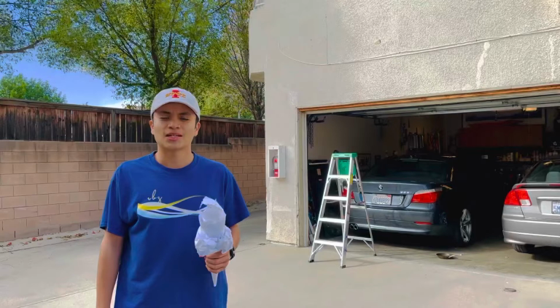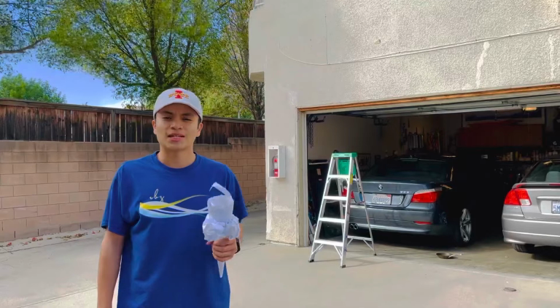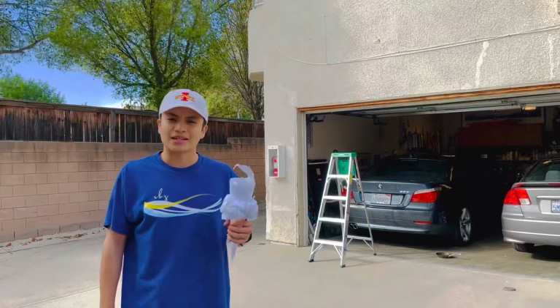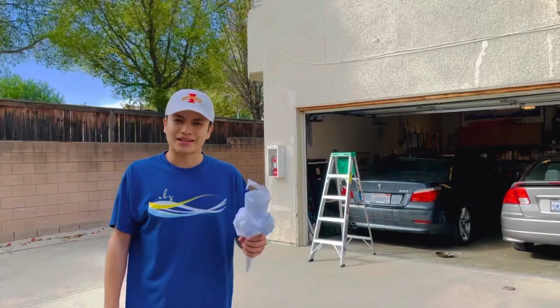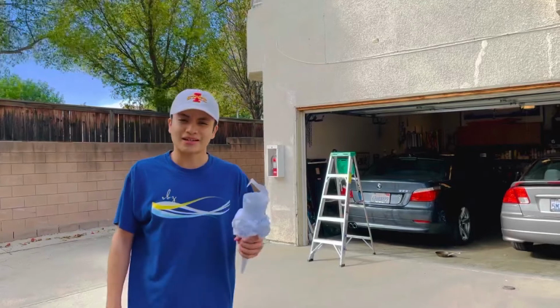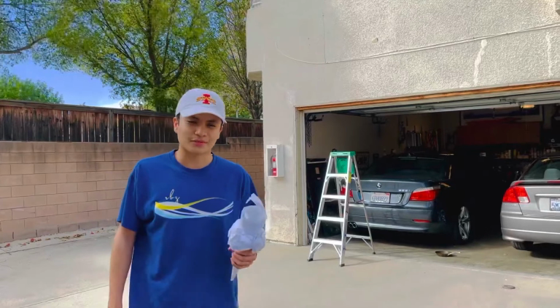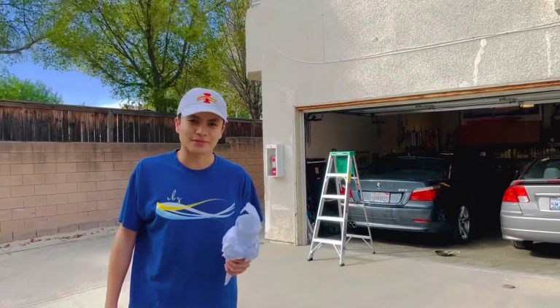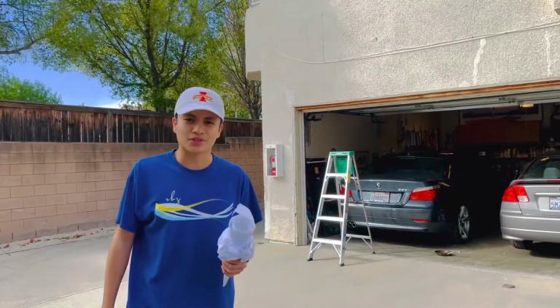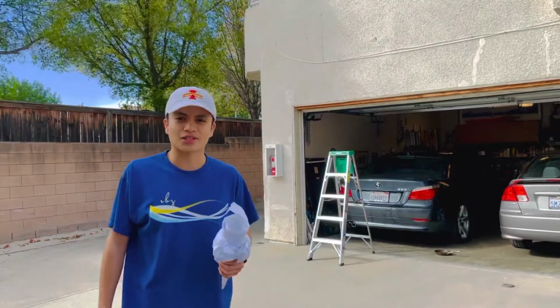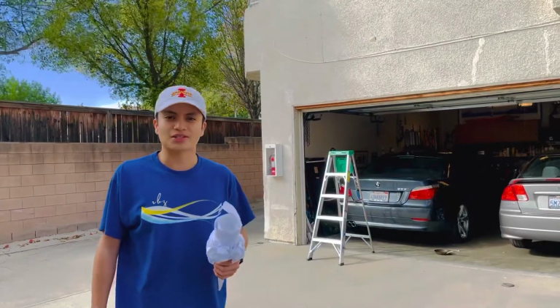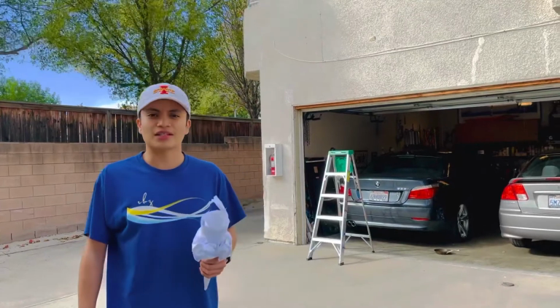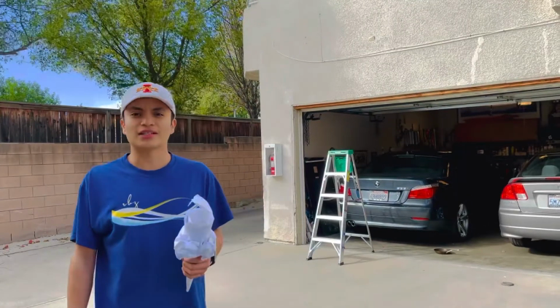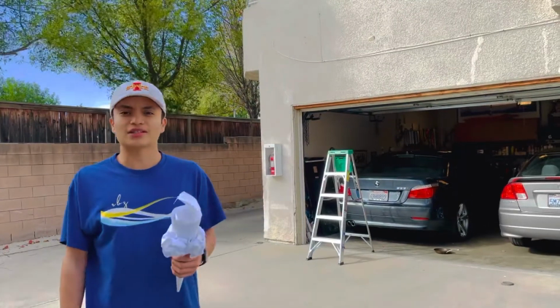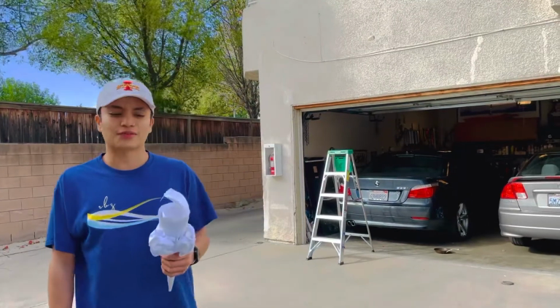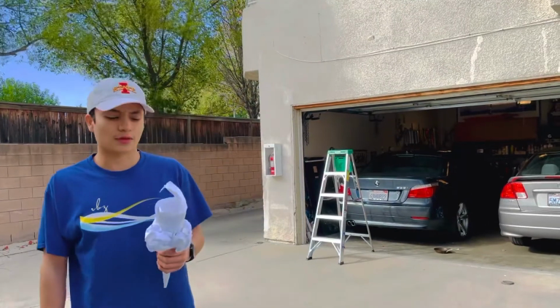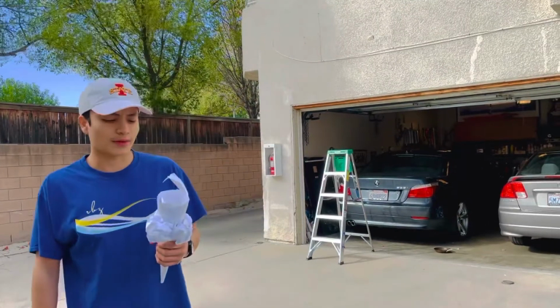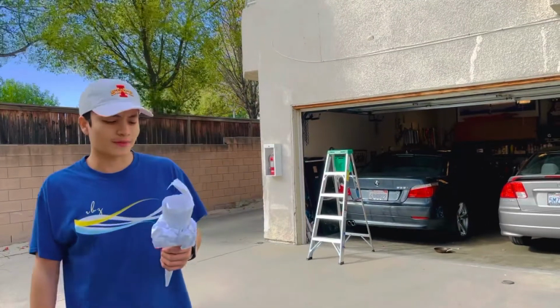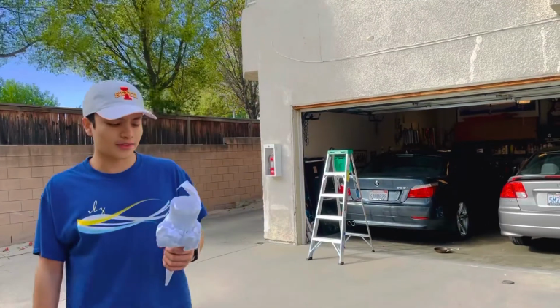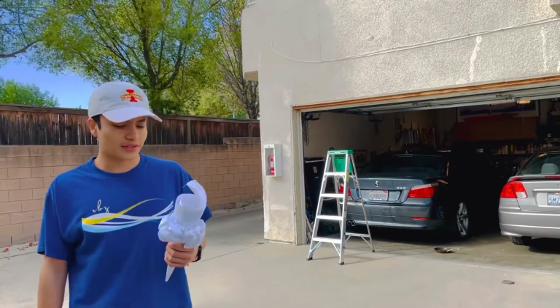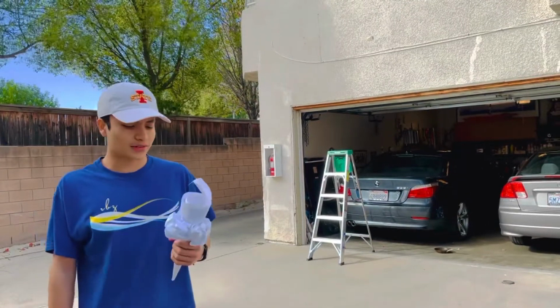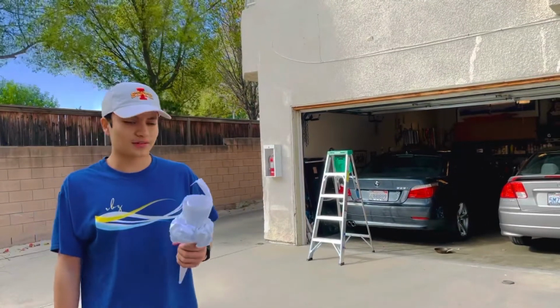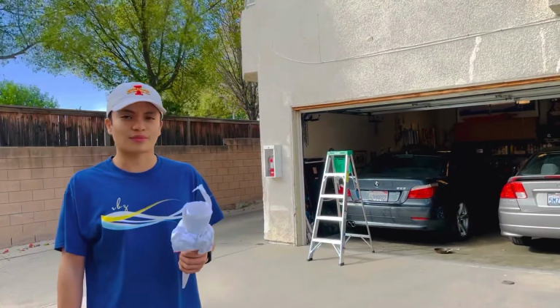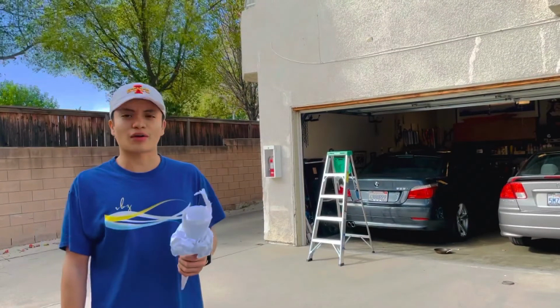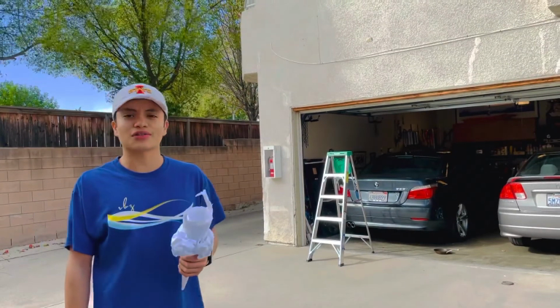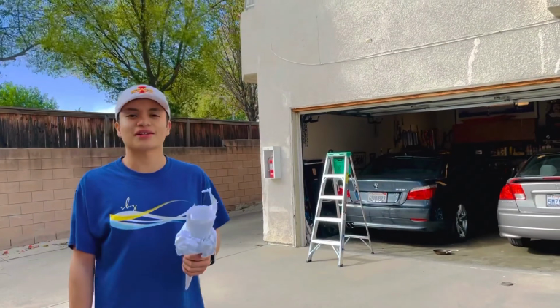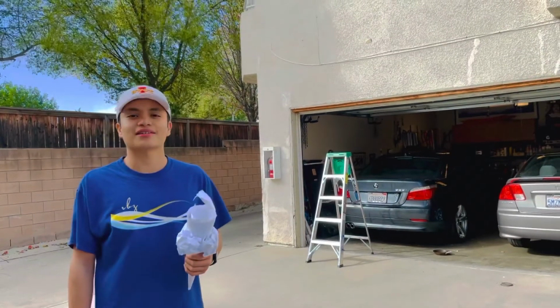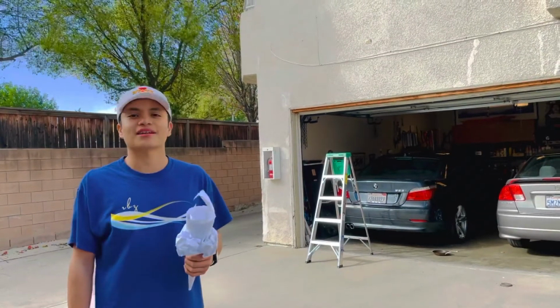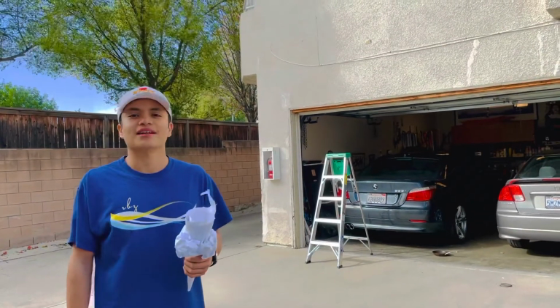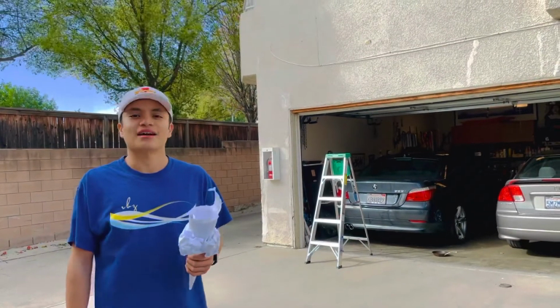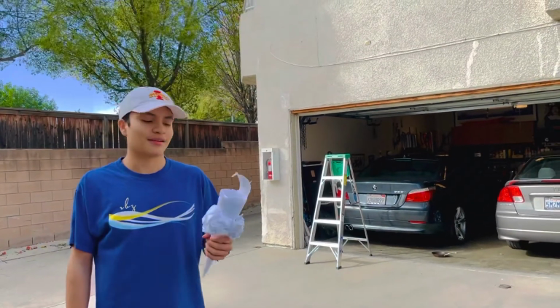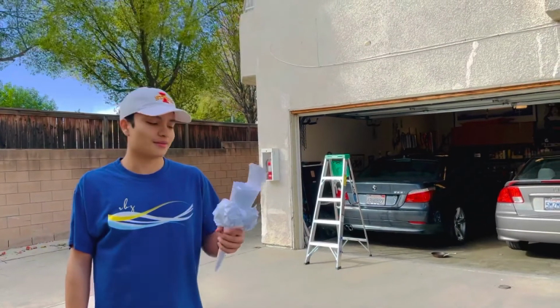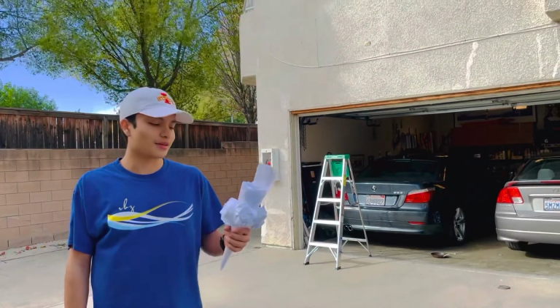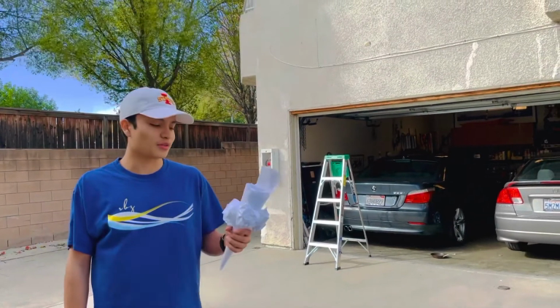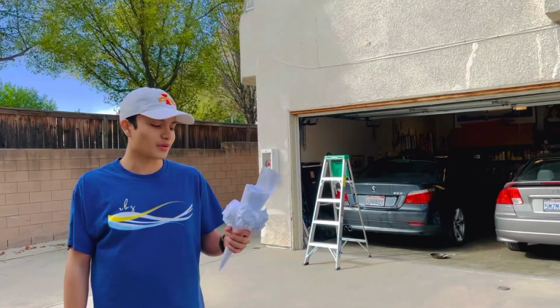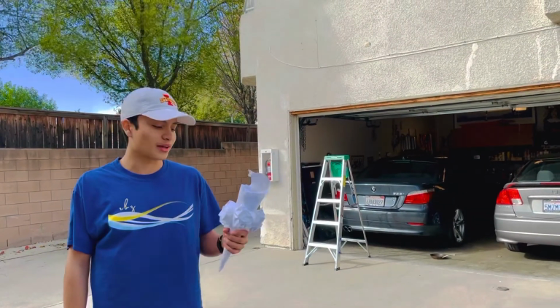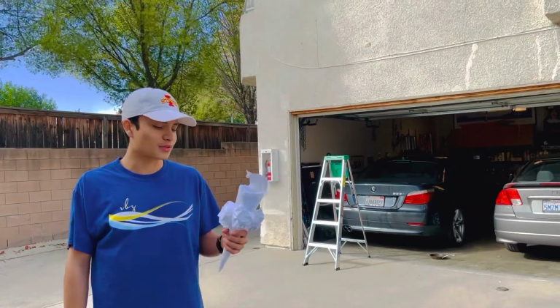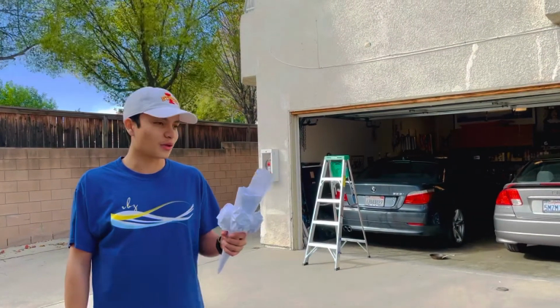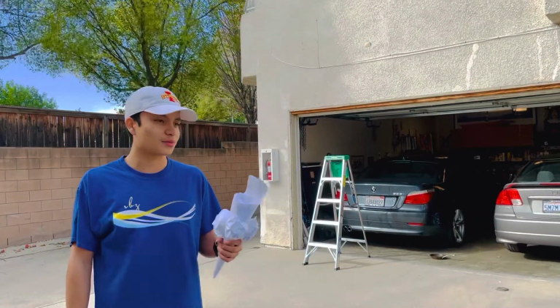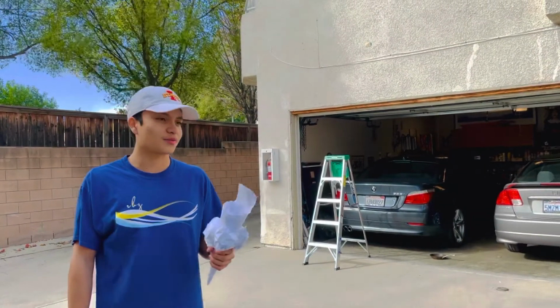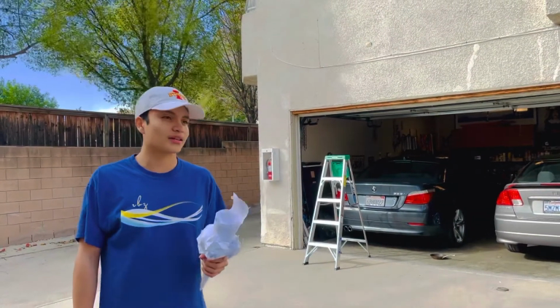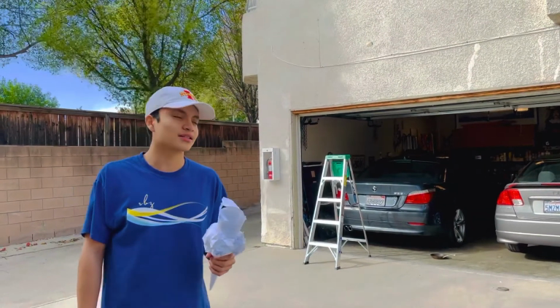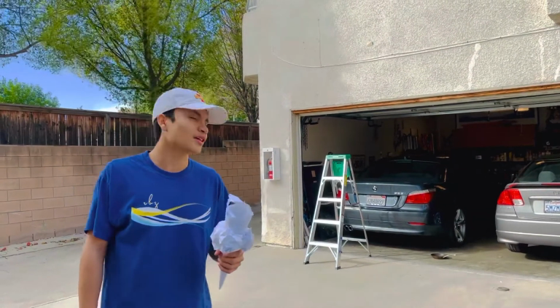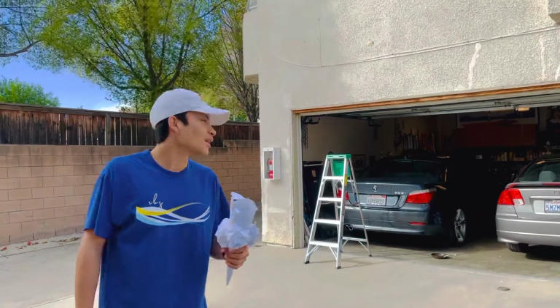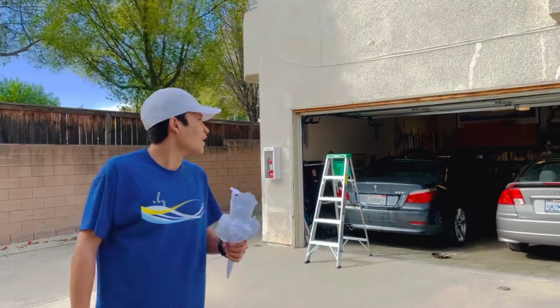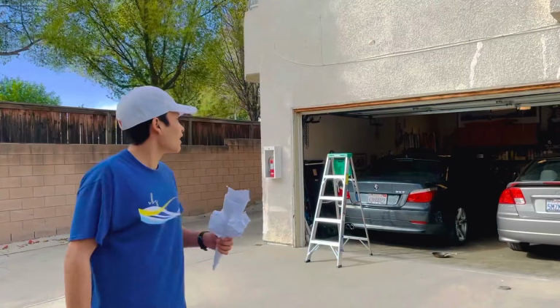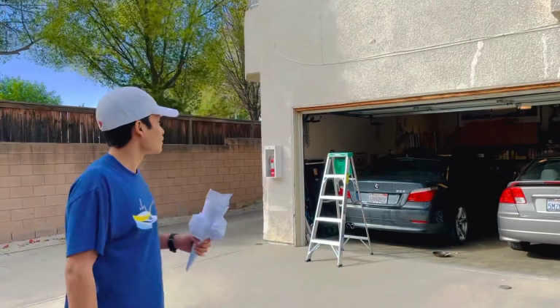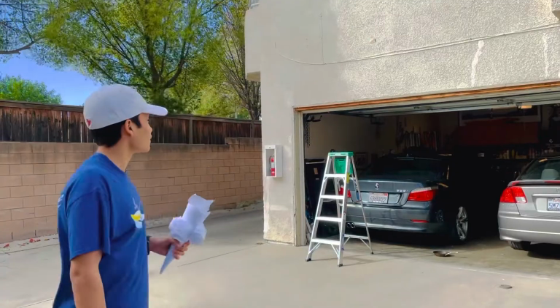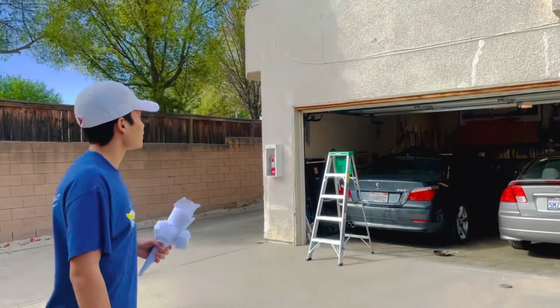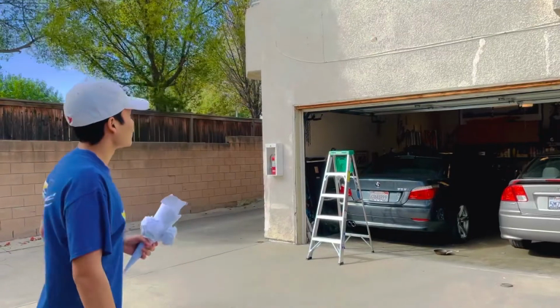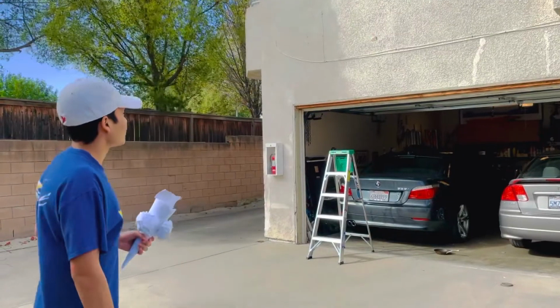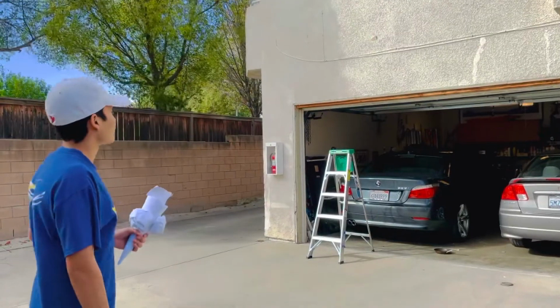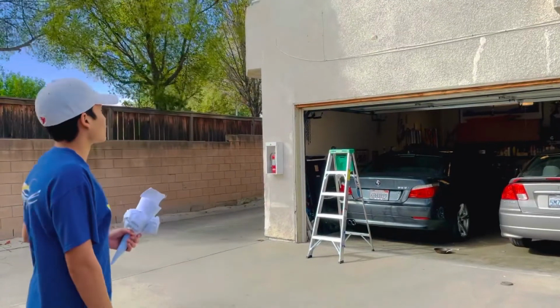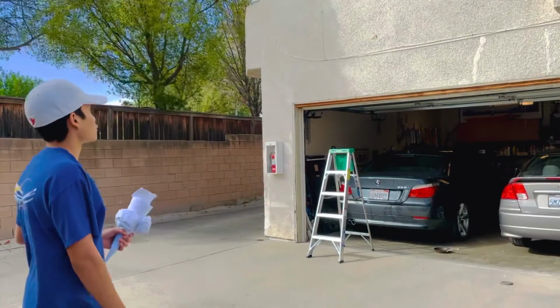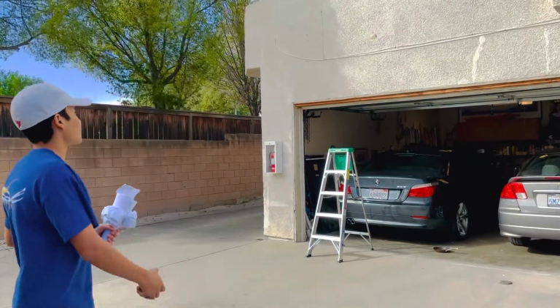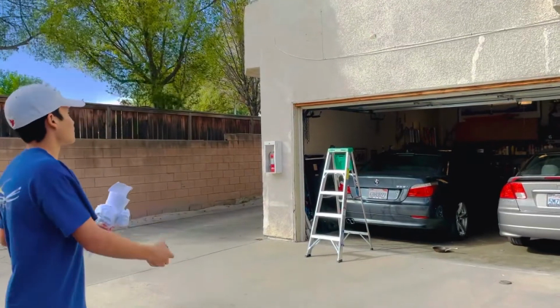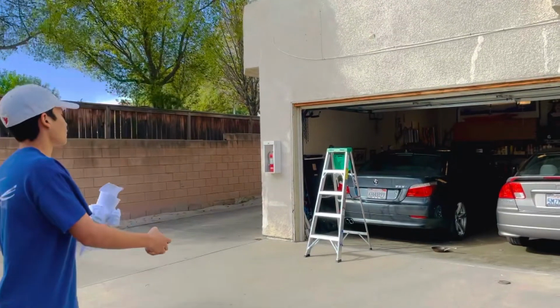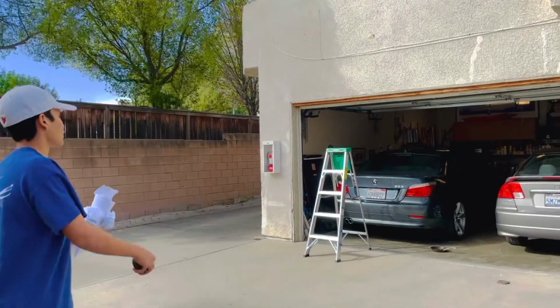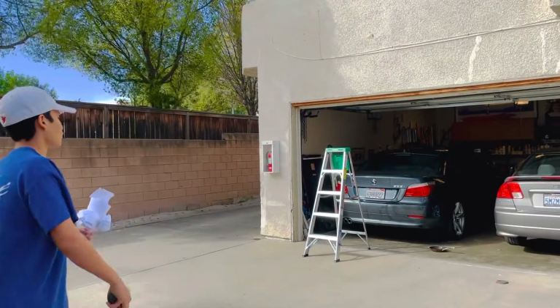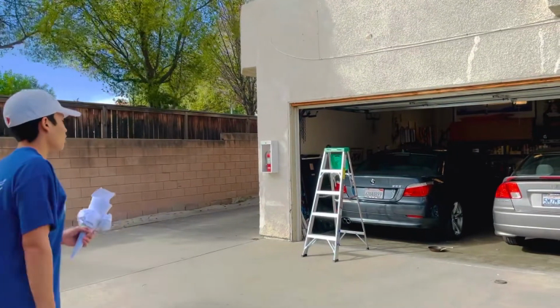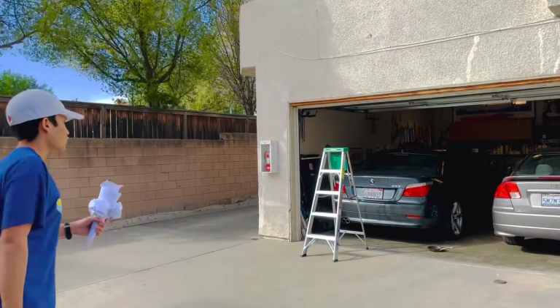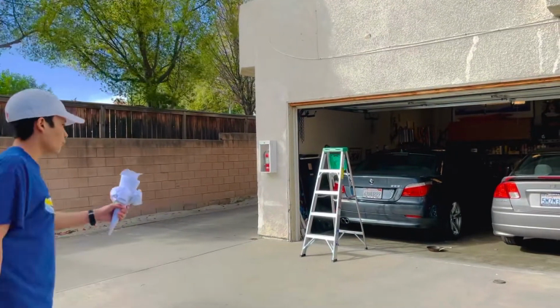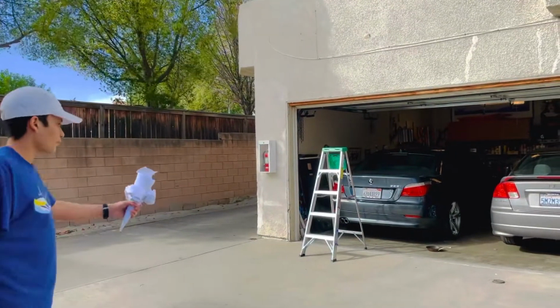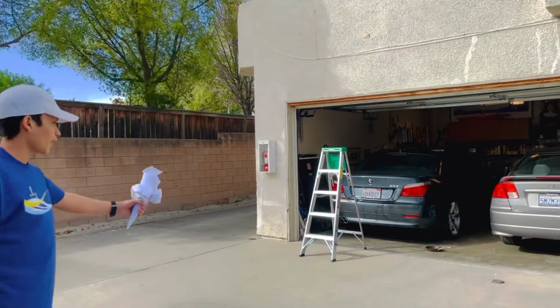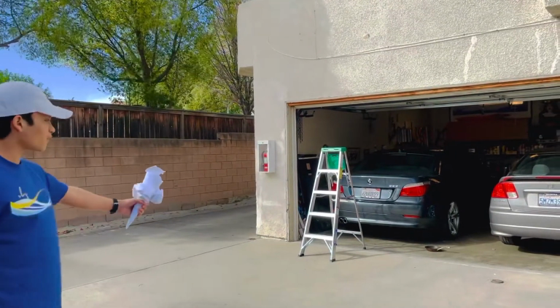Hi guys, my name's Dustin. This is for my physics project. I'm doing a hydraulic bike. As you can see, I'm going to drive out from my garage on pavement.